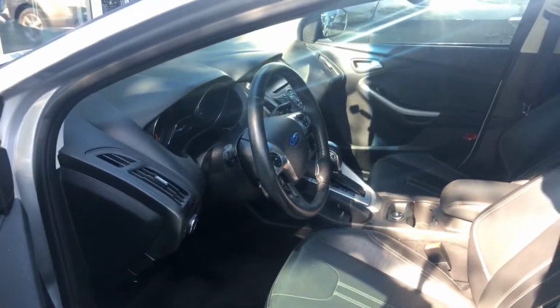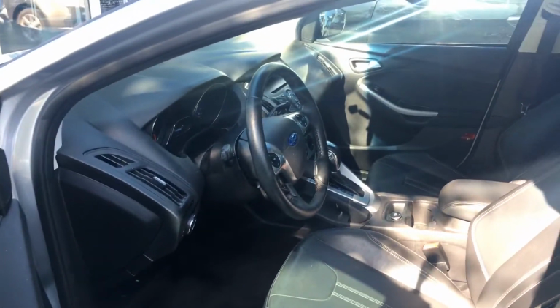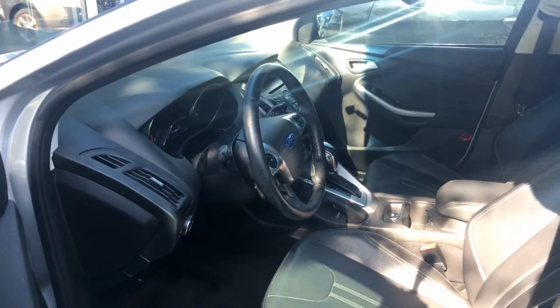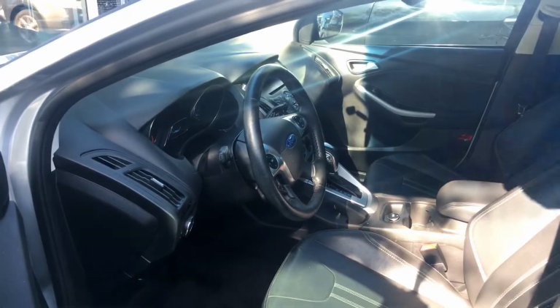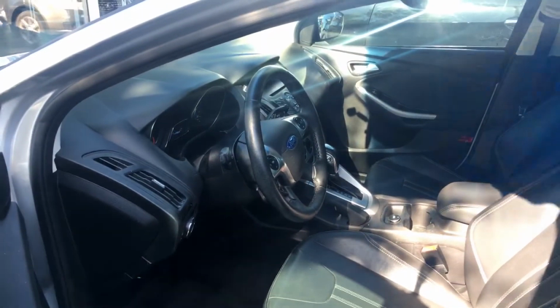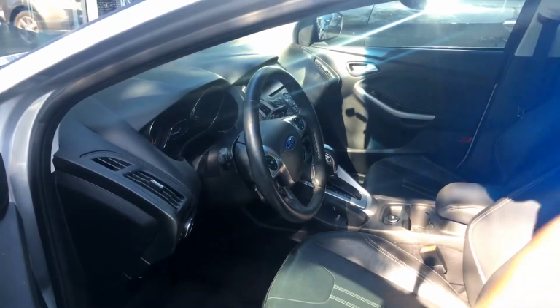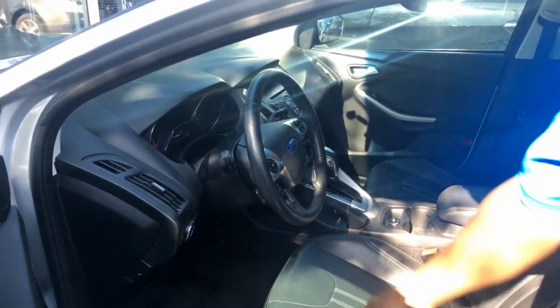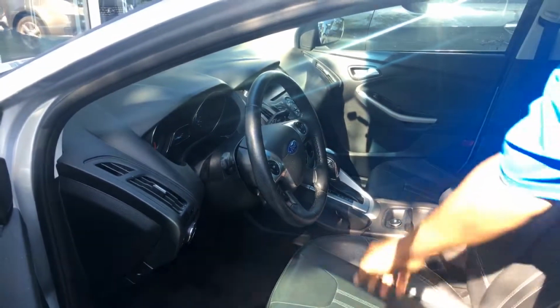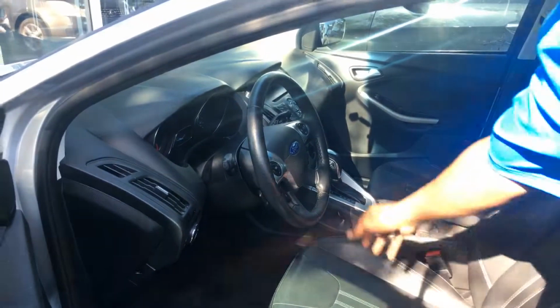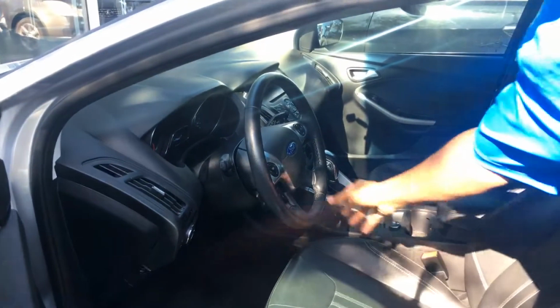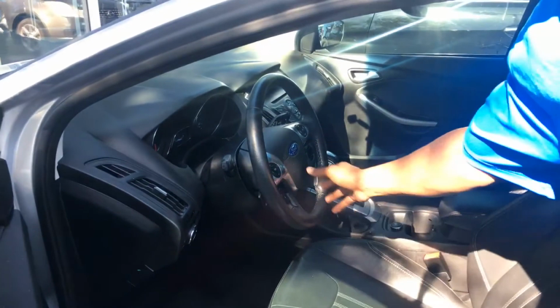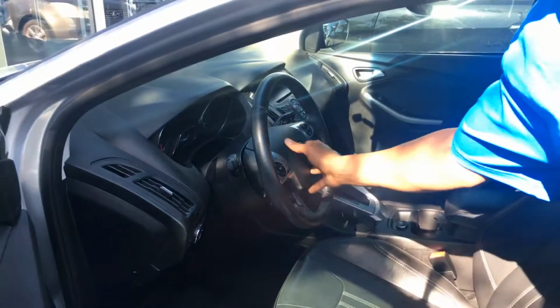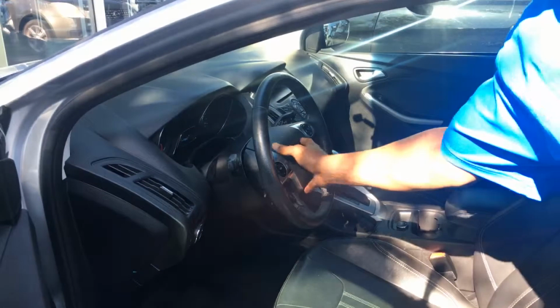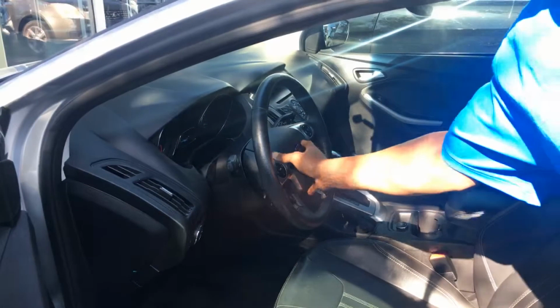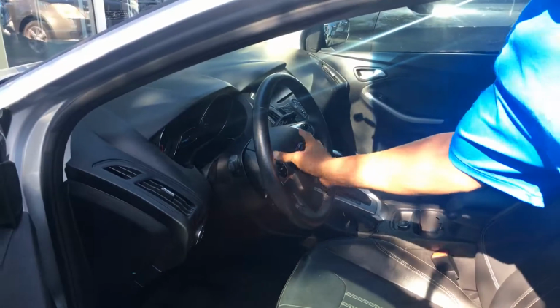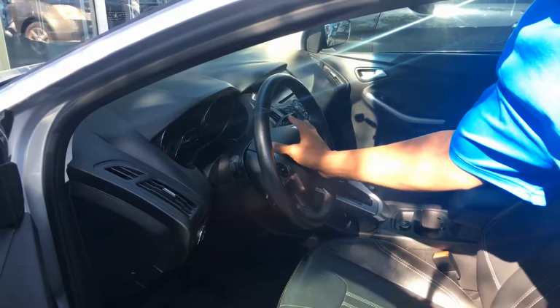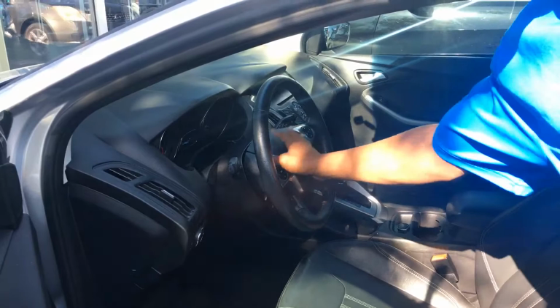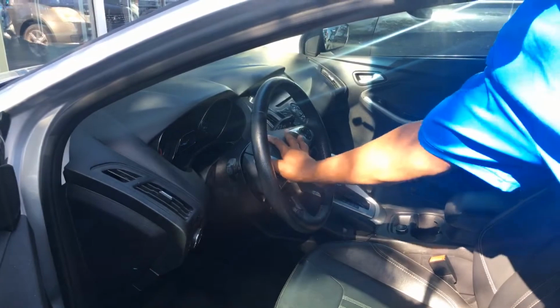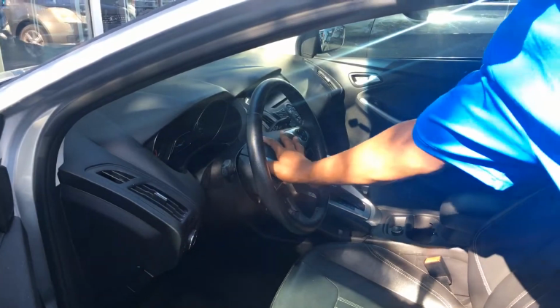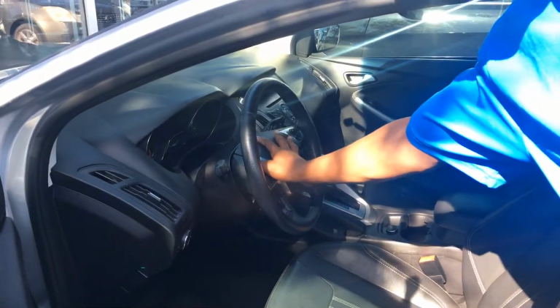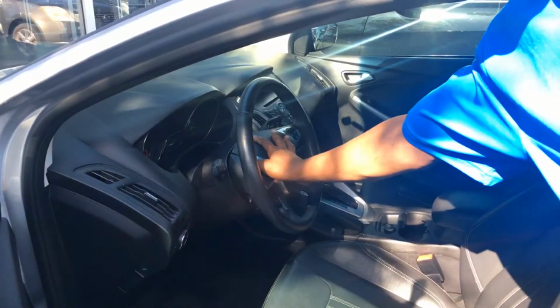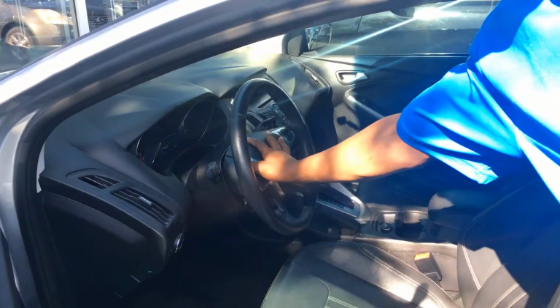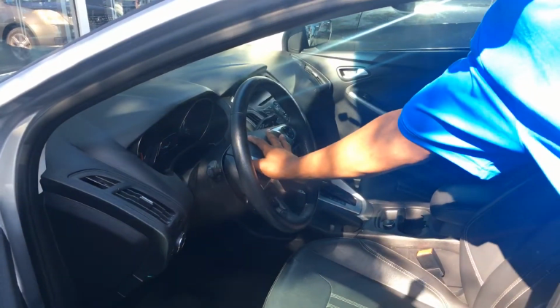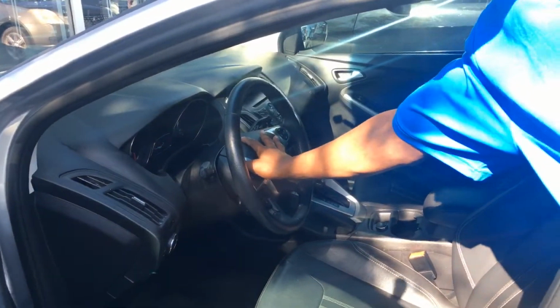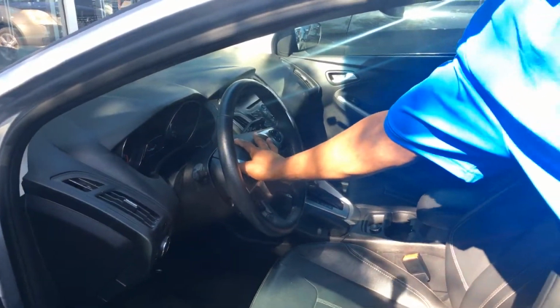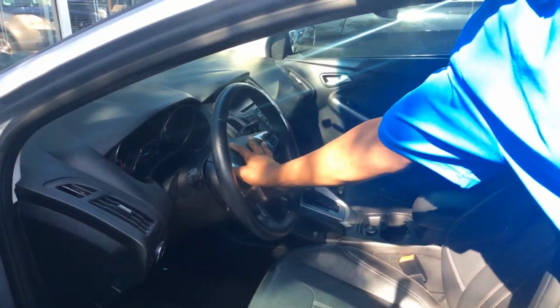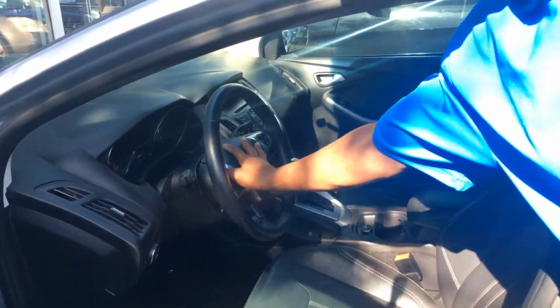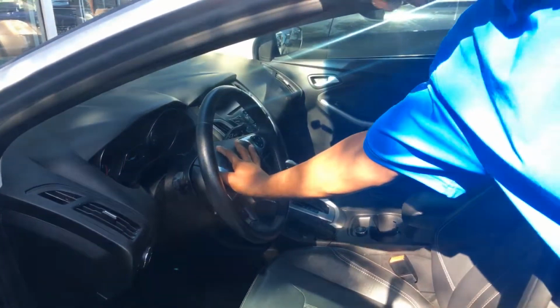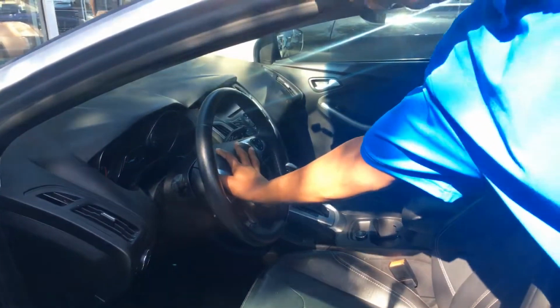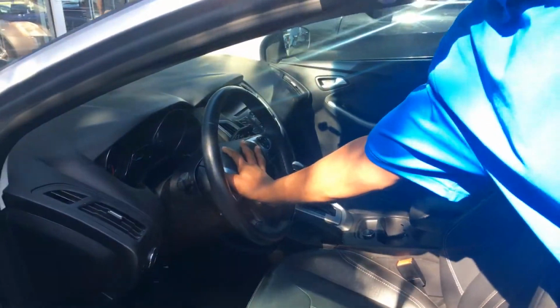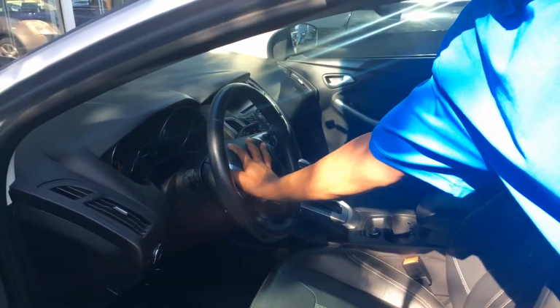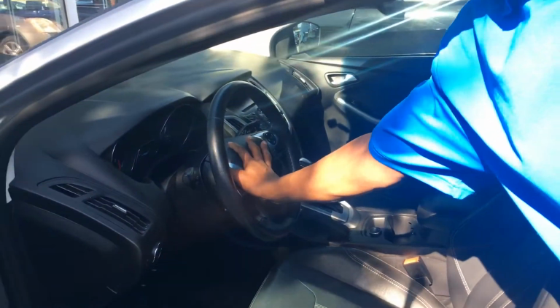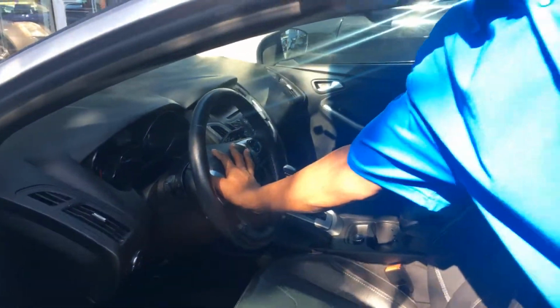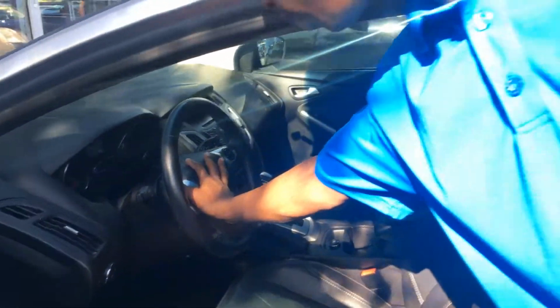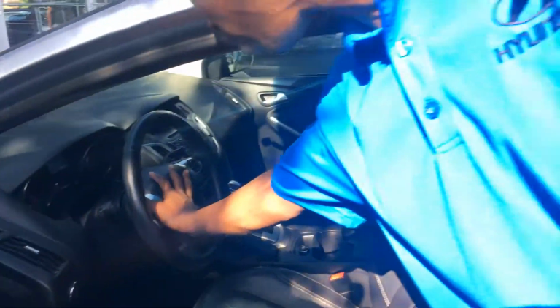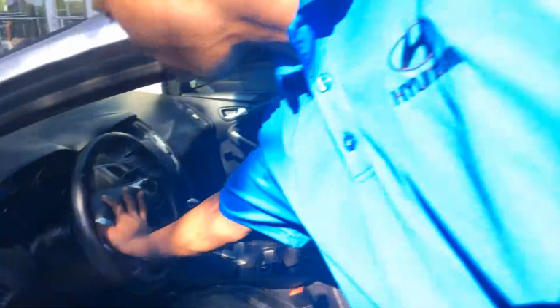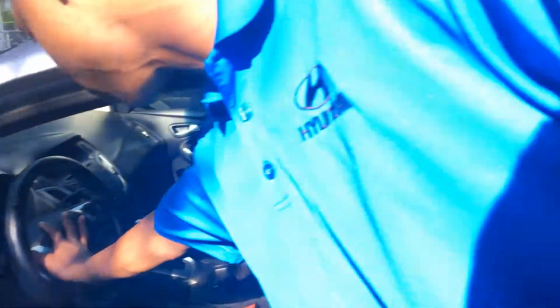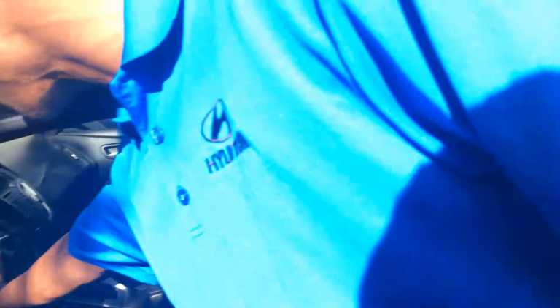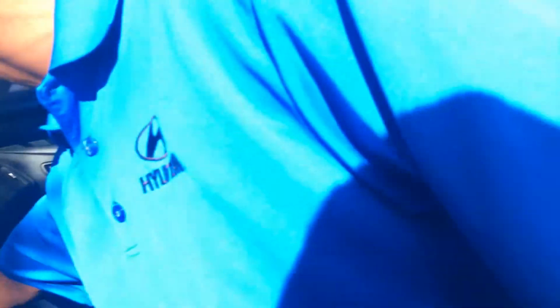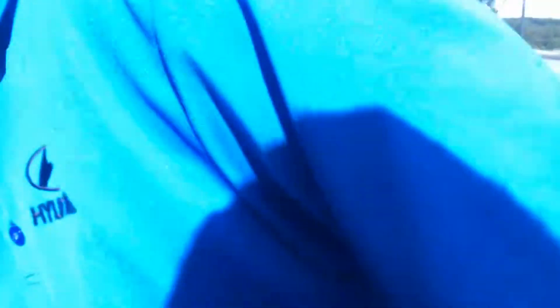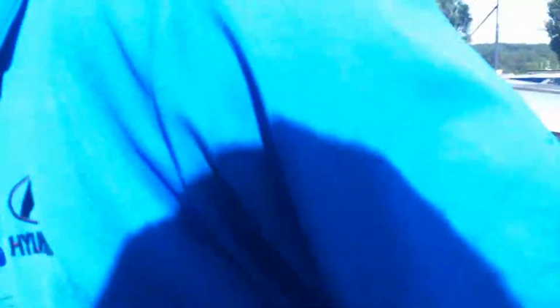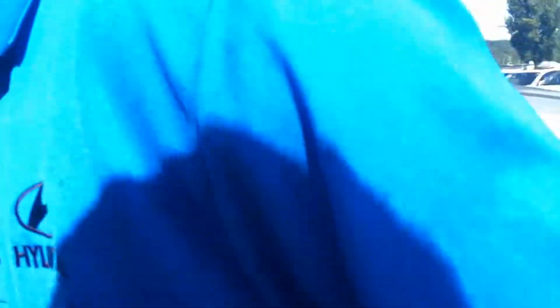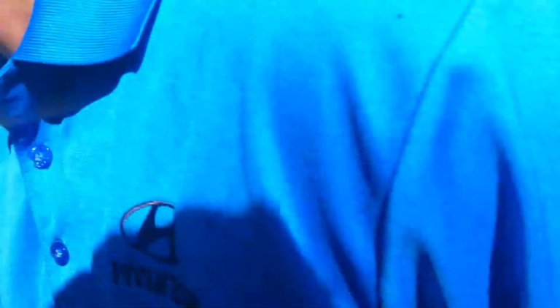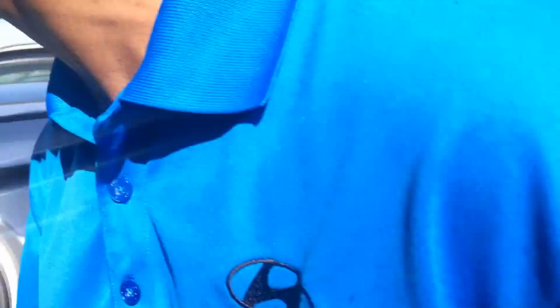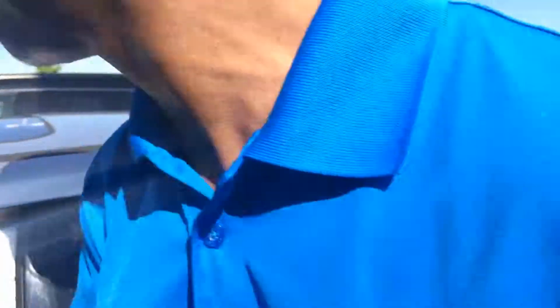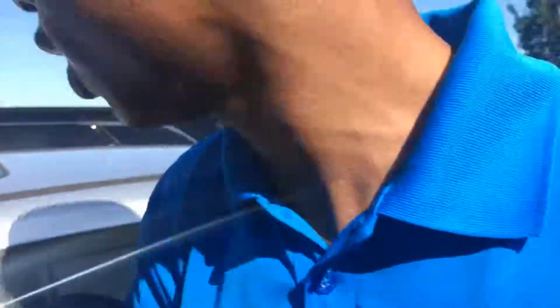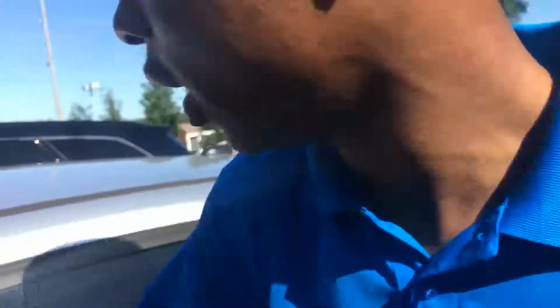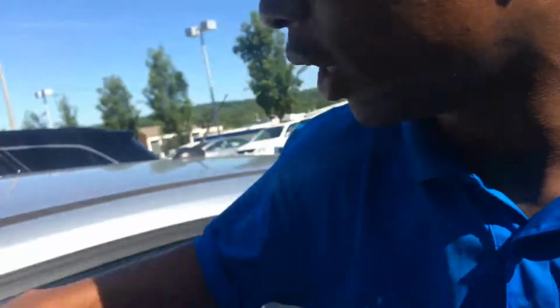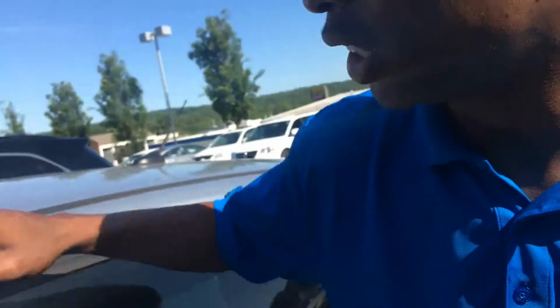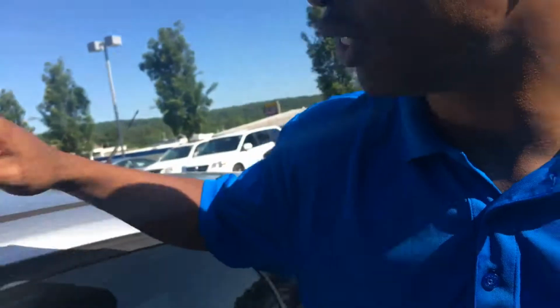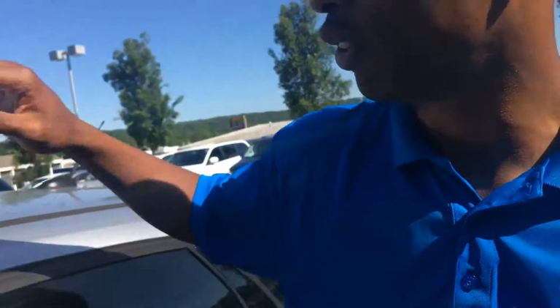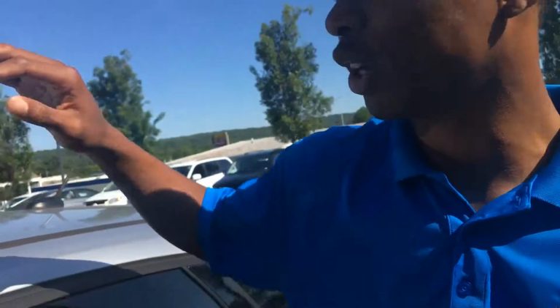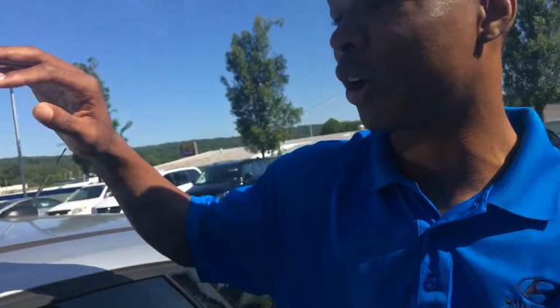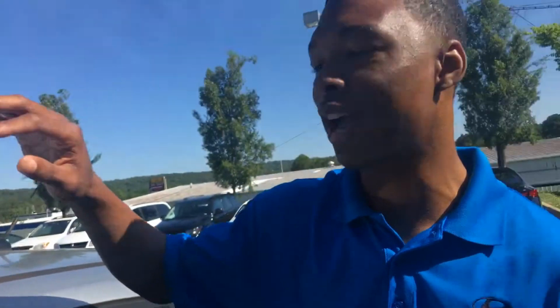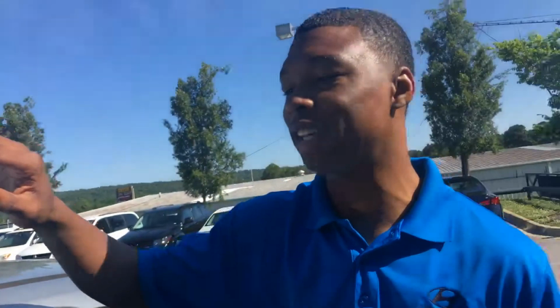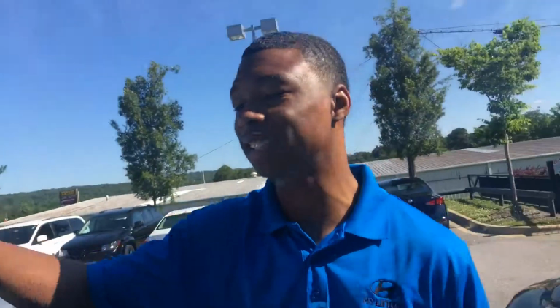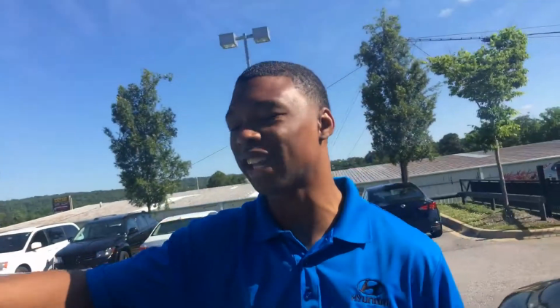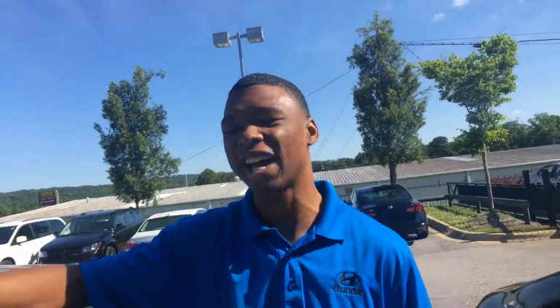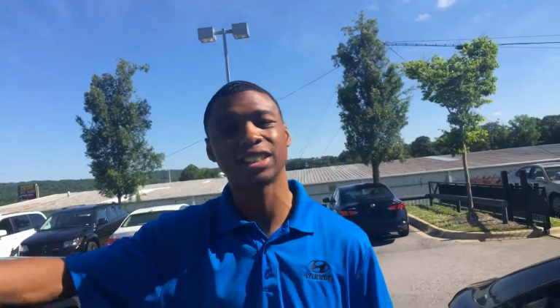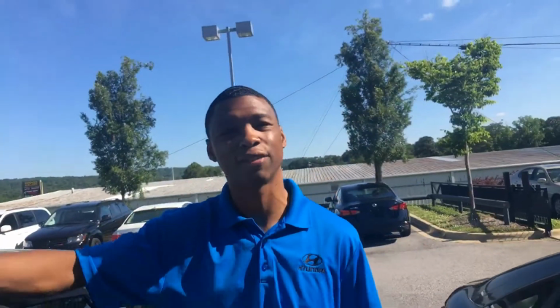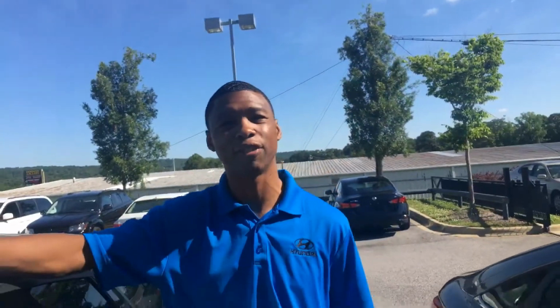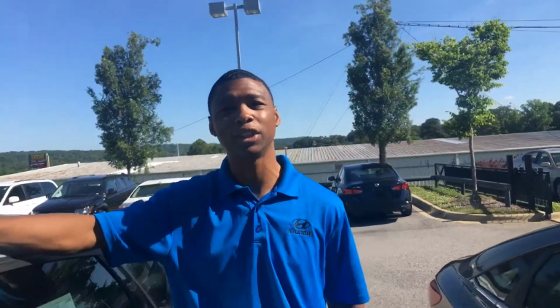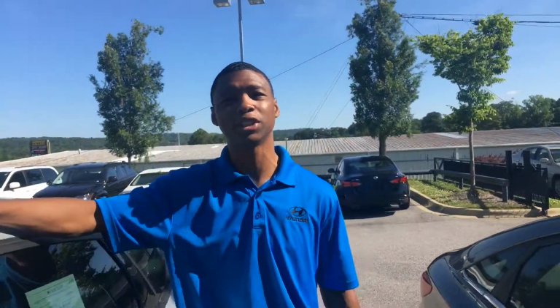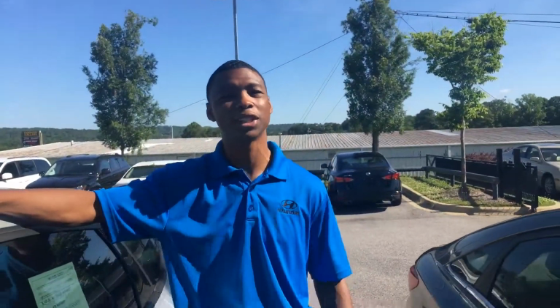You also have your free handset buttons on the steering wheel where you don't have to pick up your cell phone. This vehicle has lots of features.